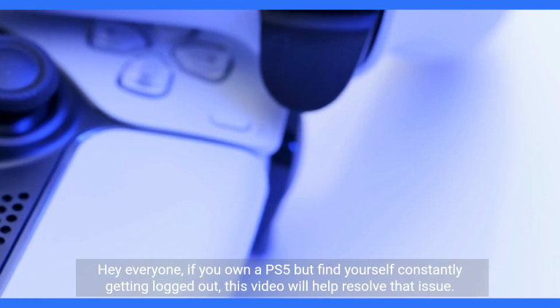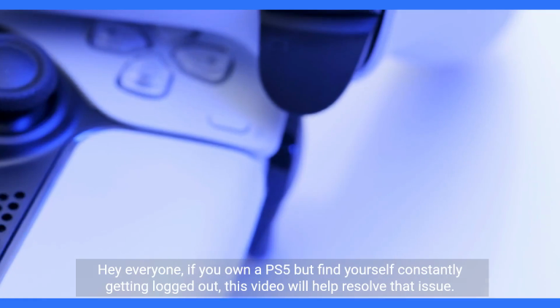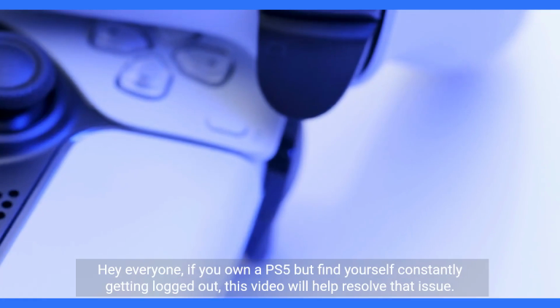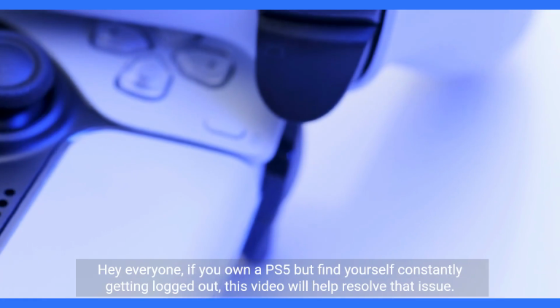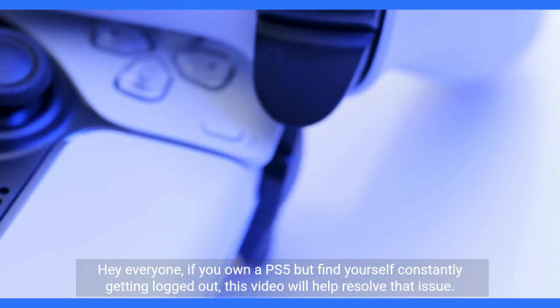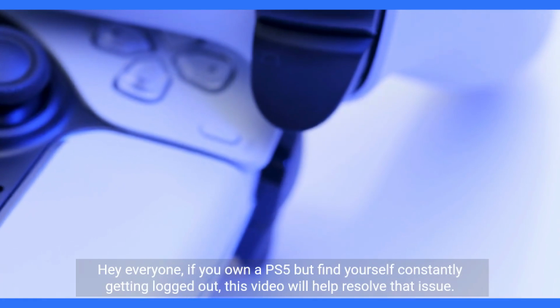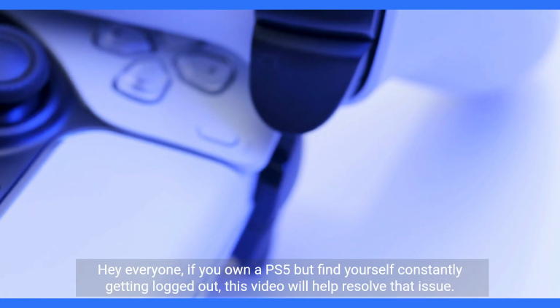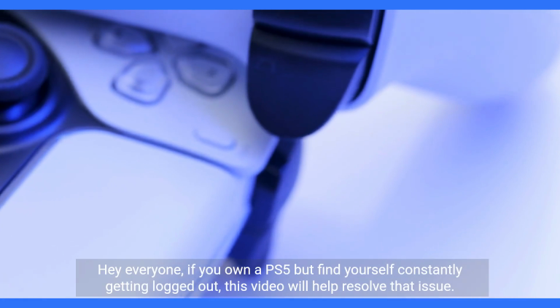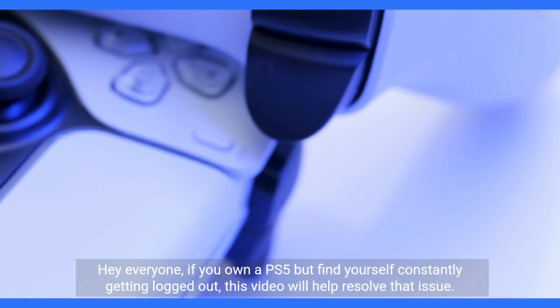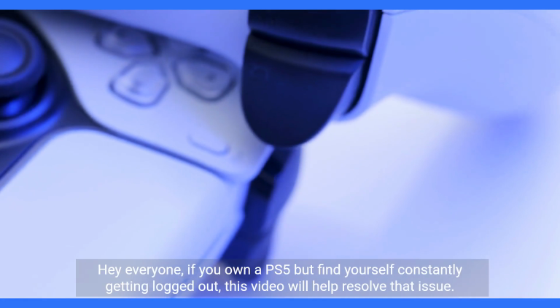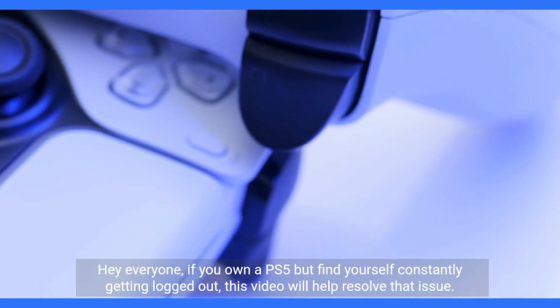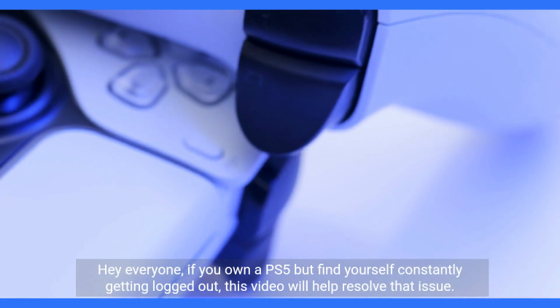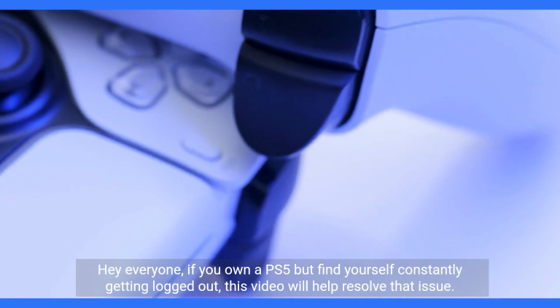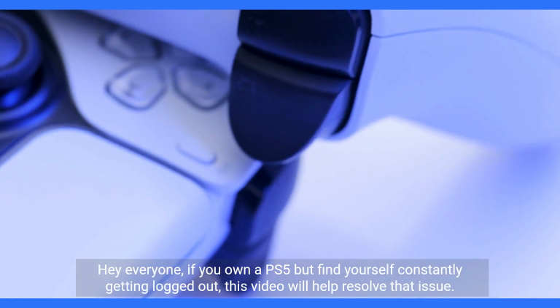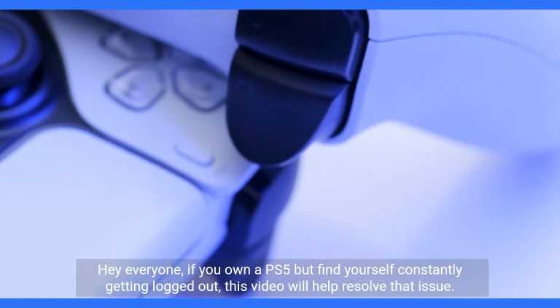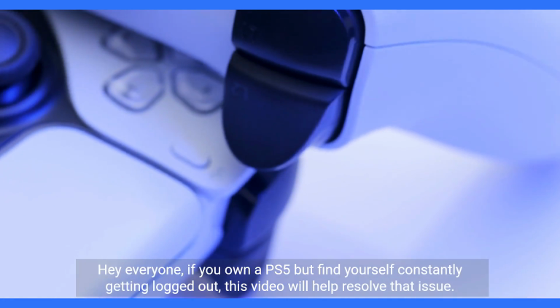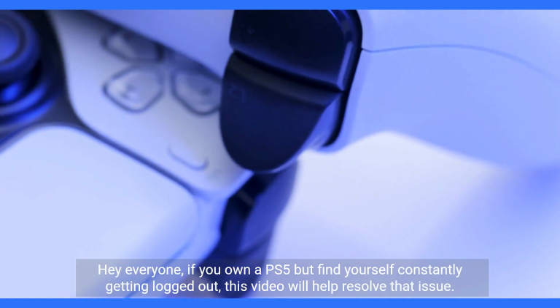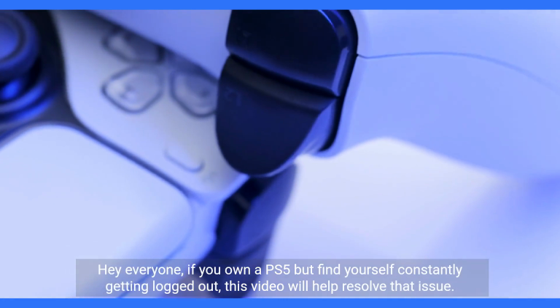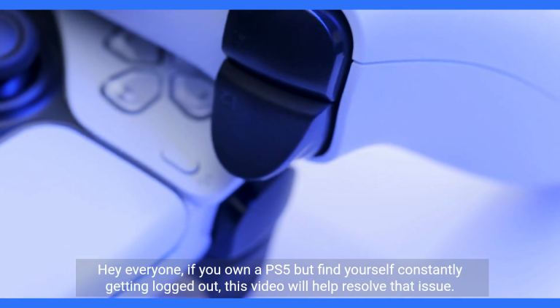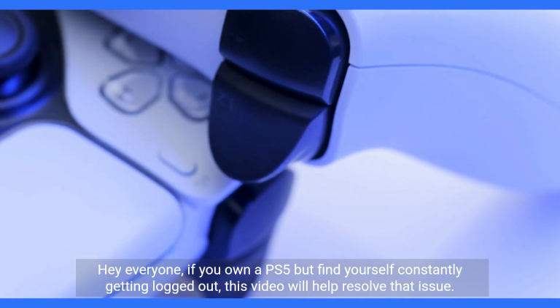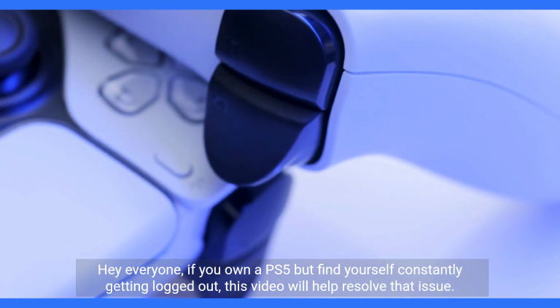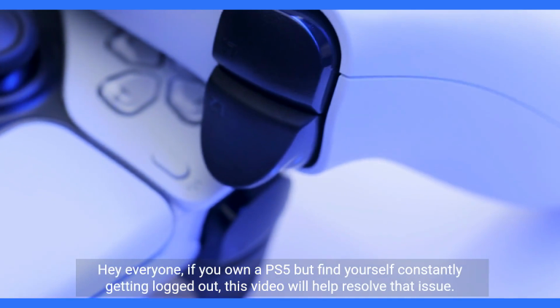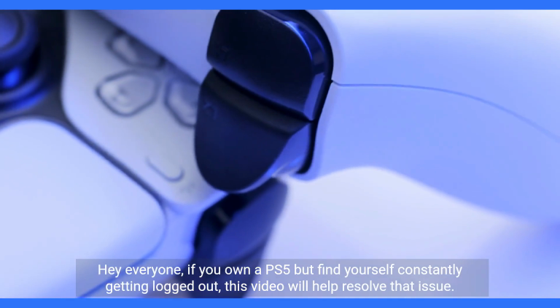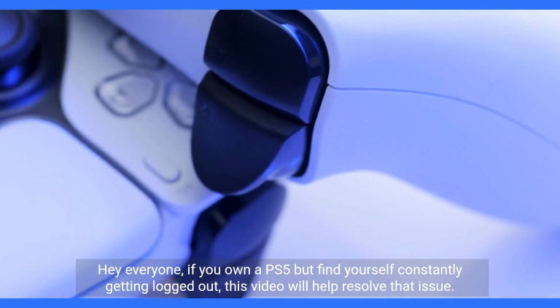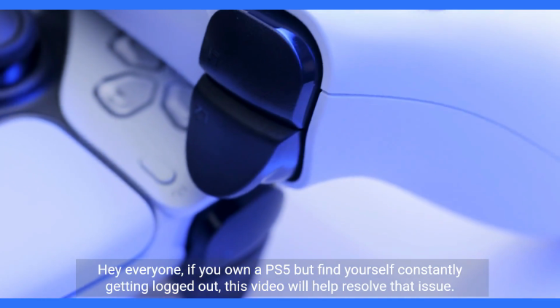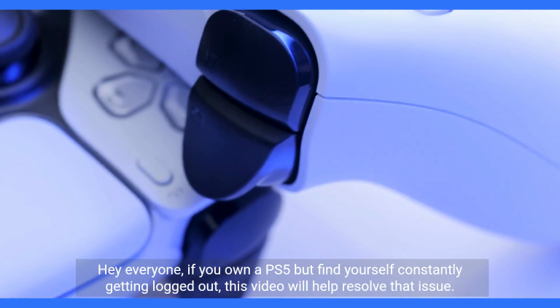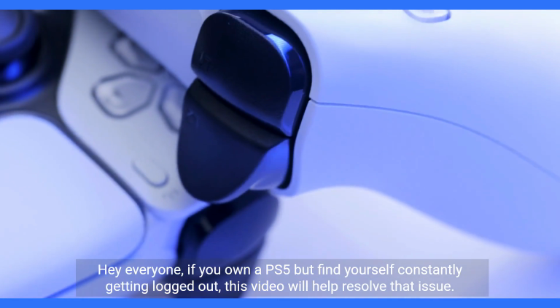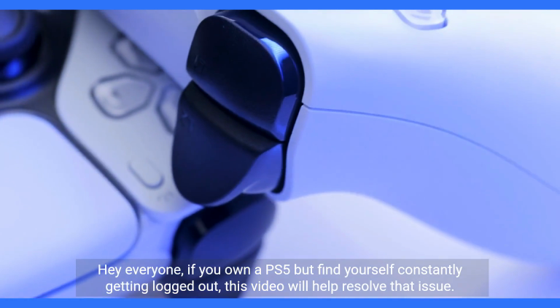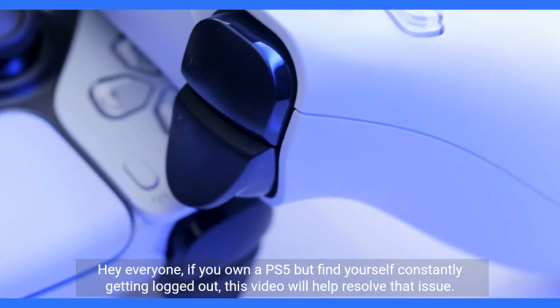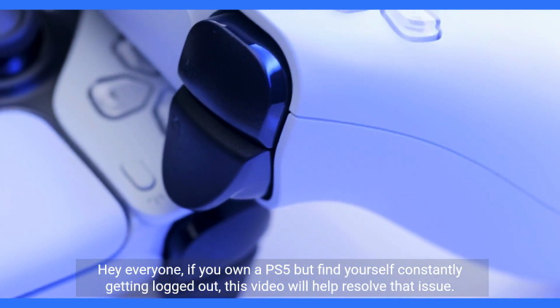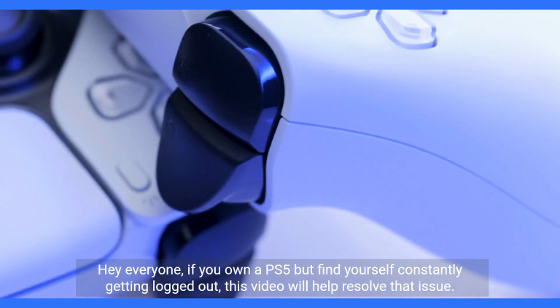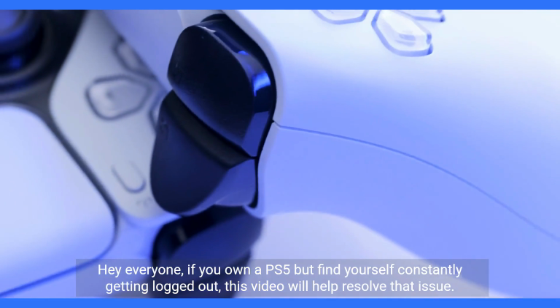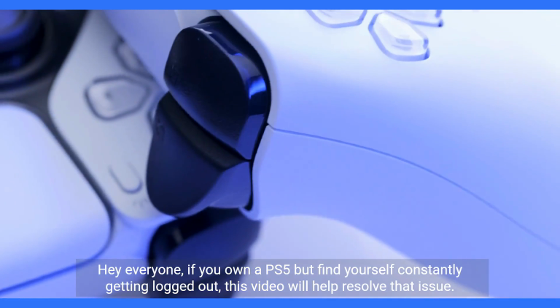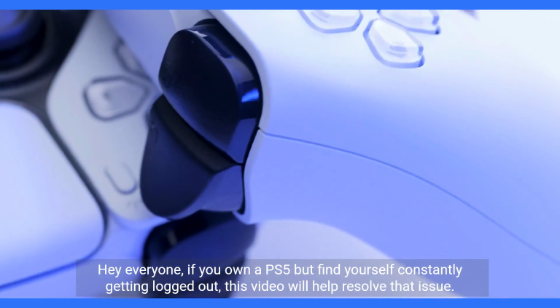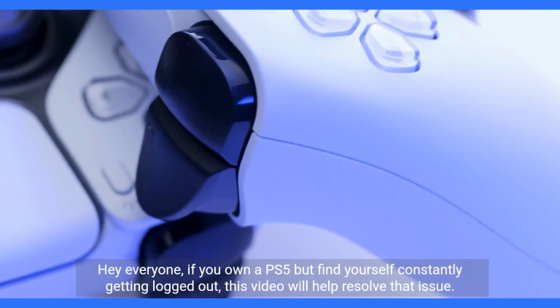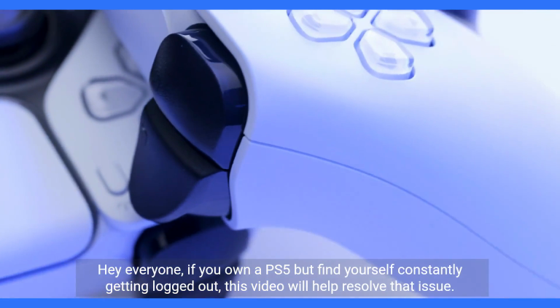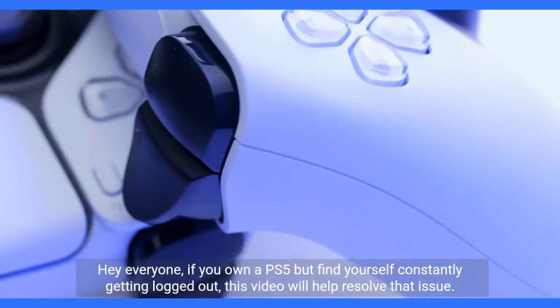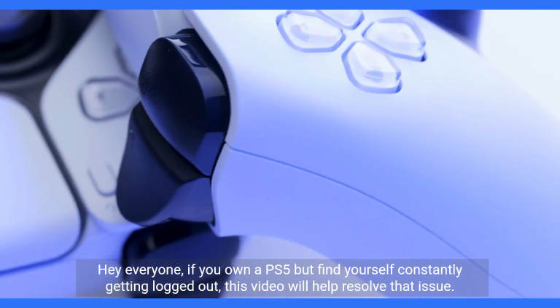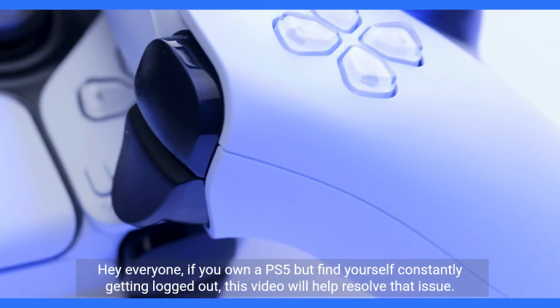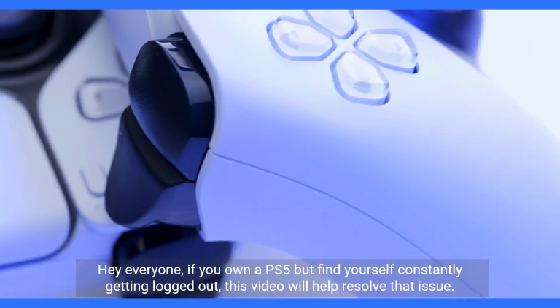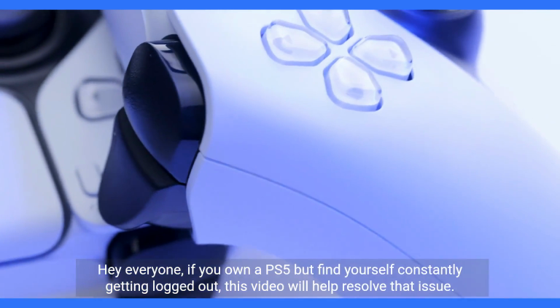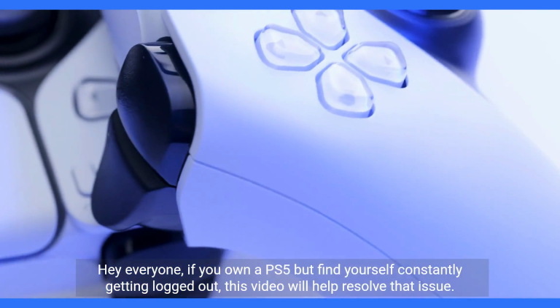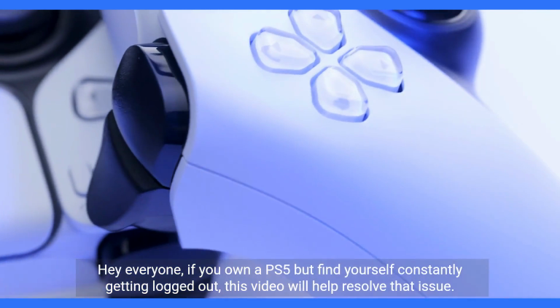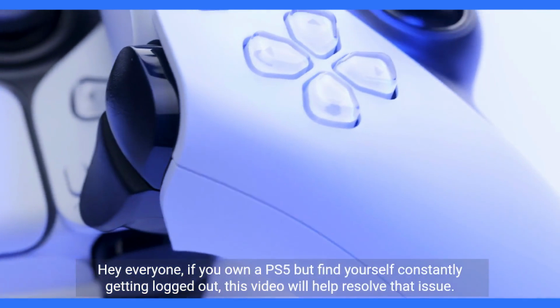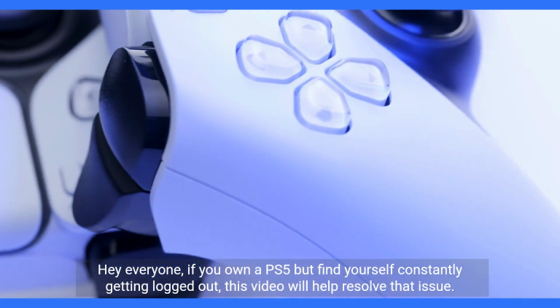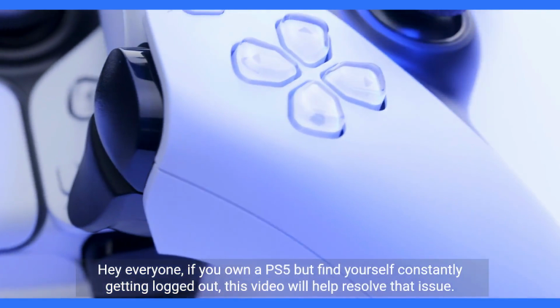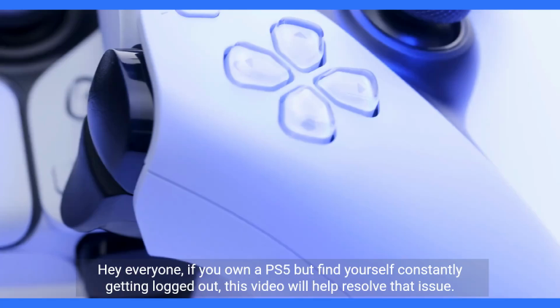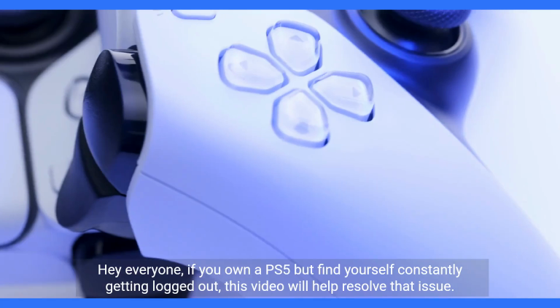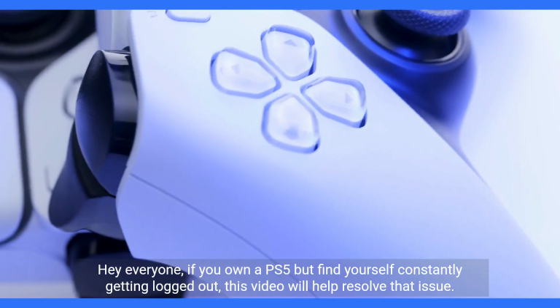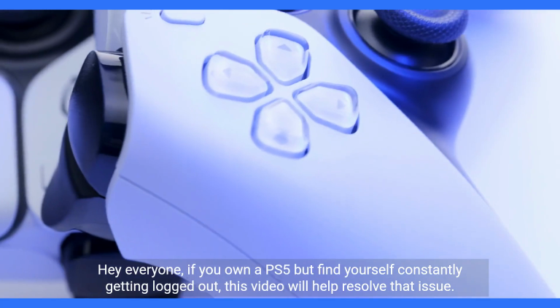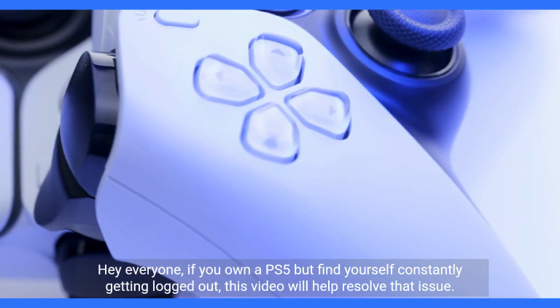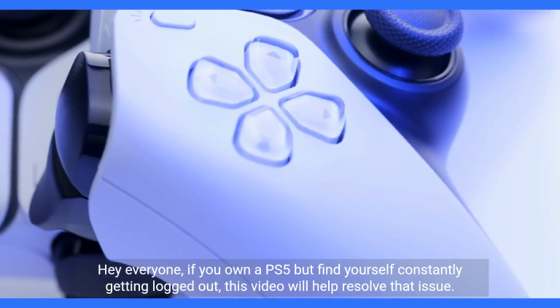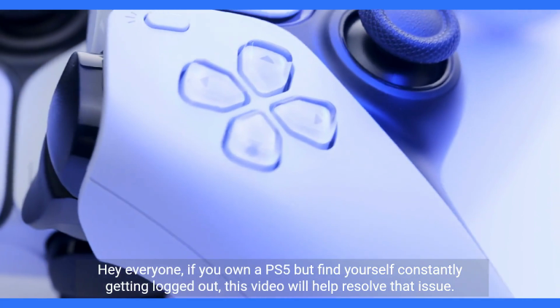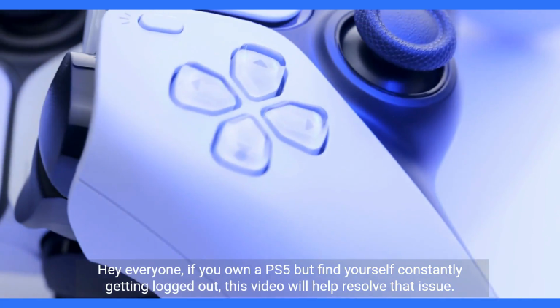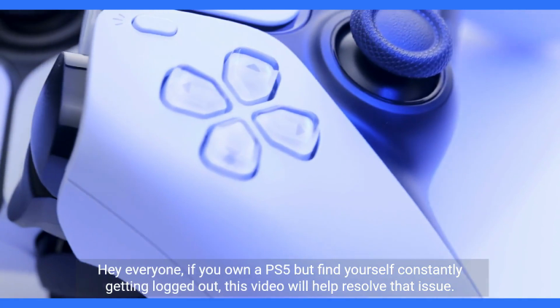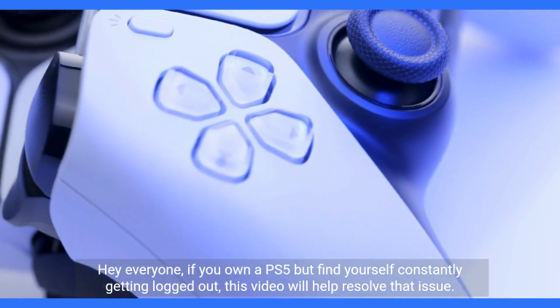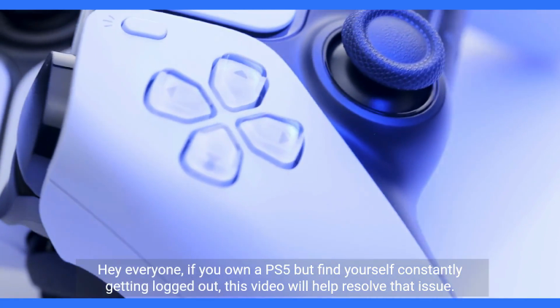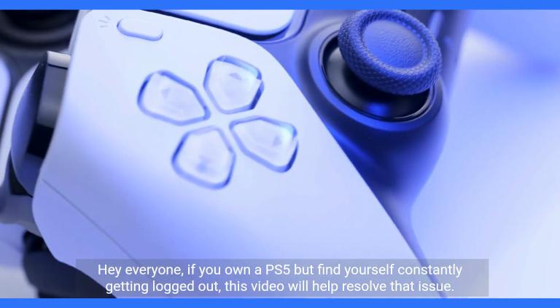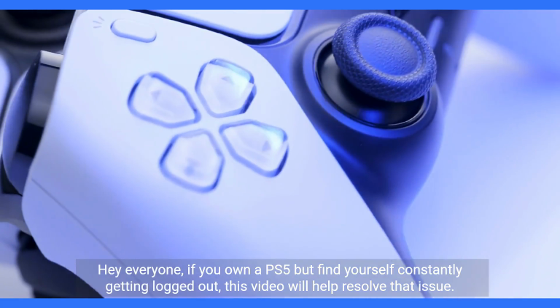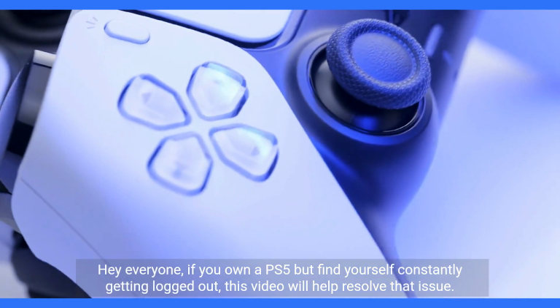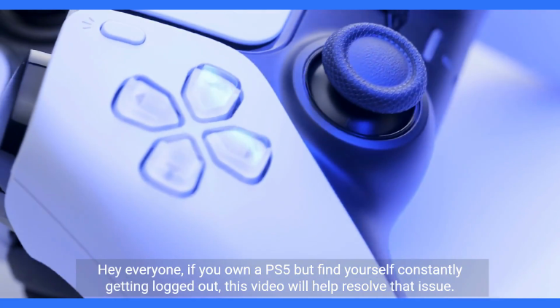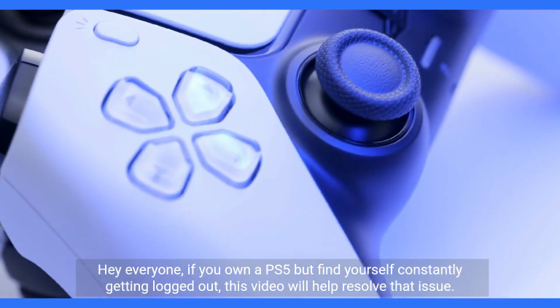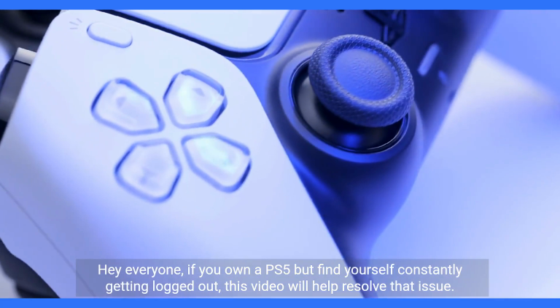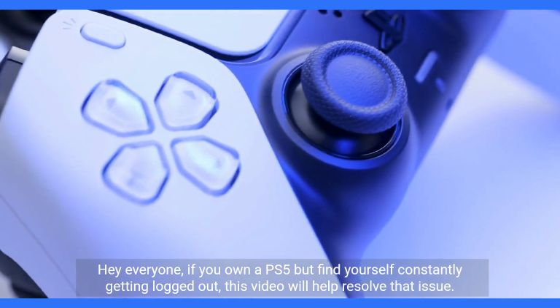Hey everyone, if you own a PS5 but find yourself constantly getting logged out, this video will help resolve that issue.